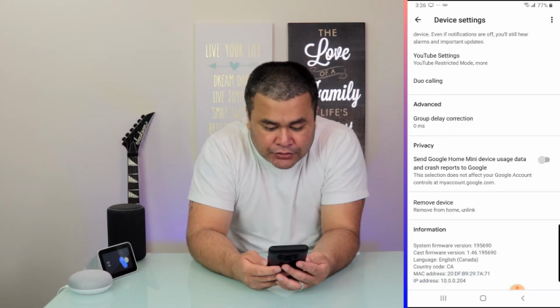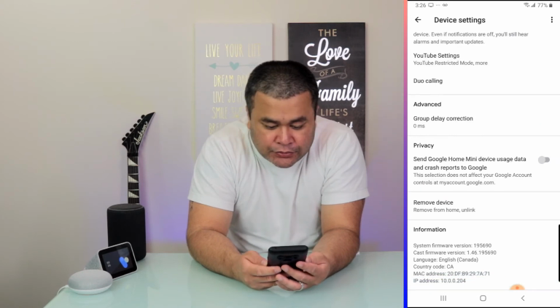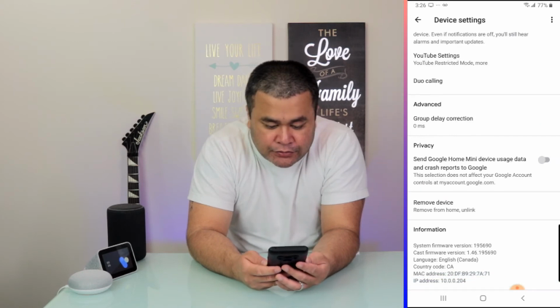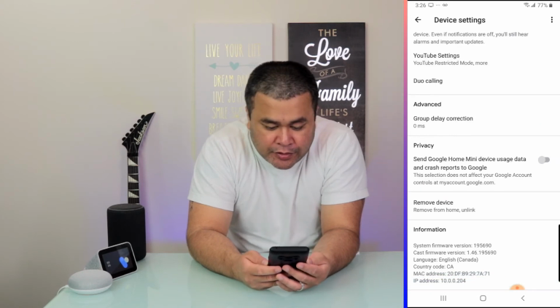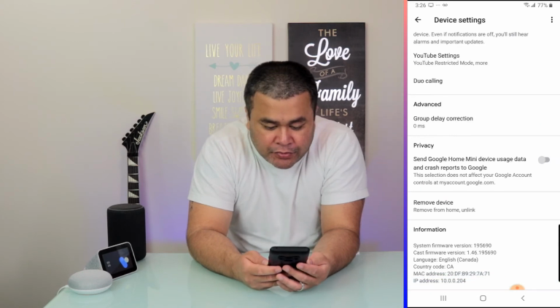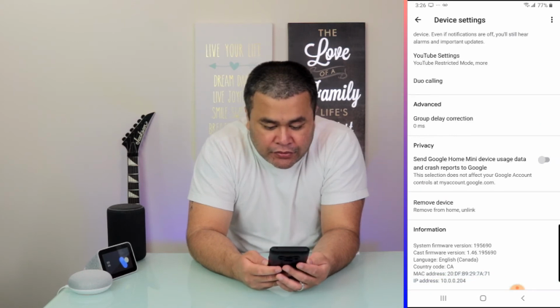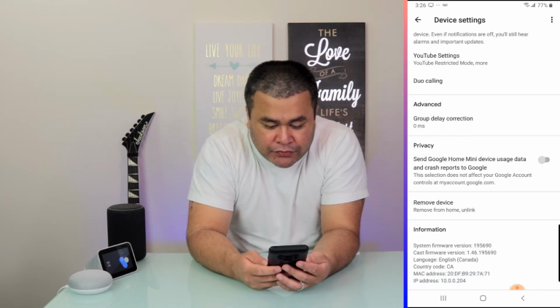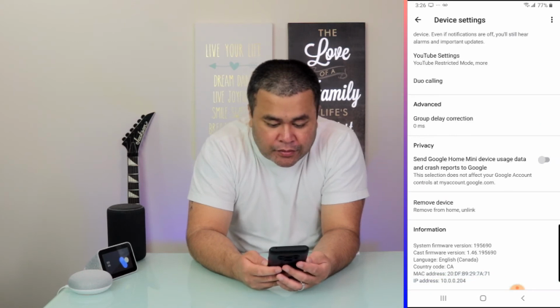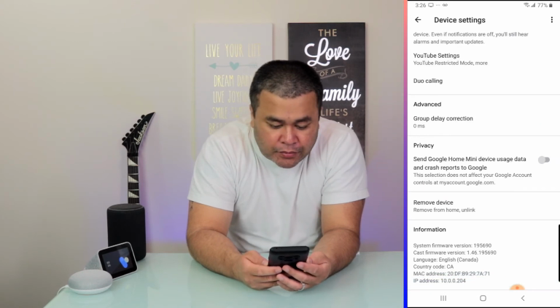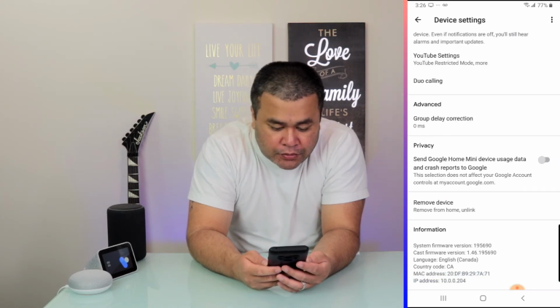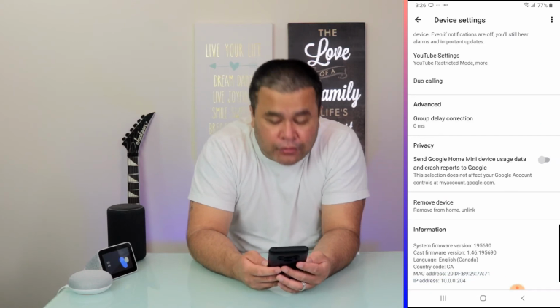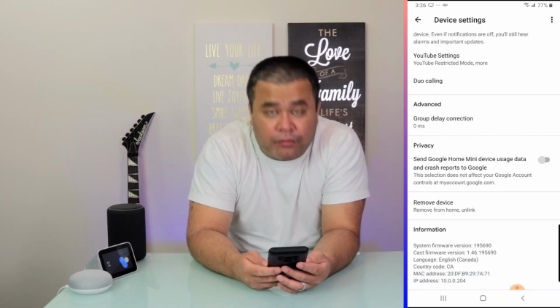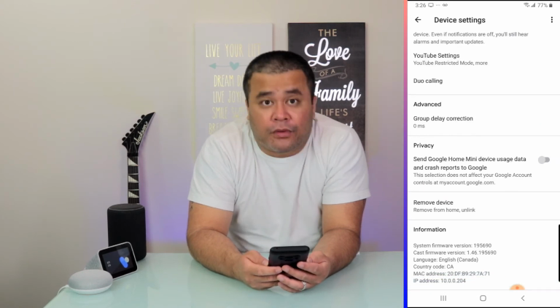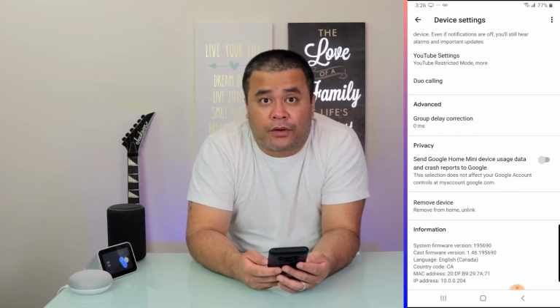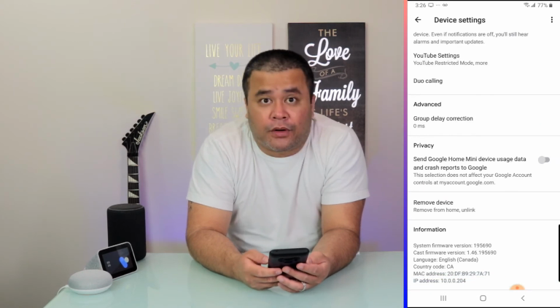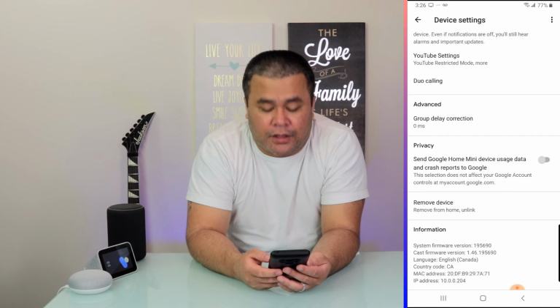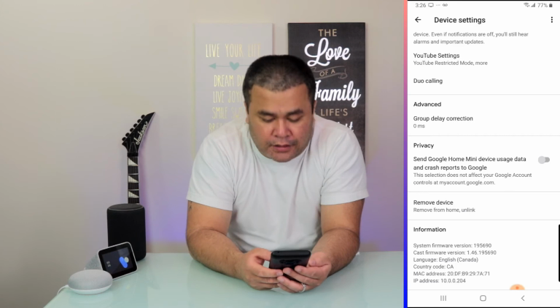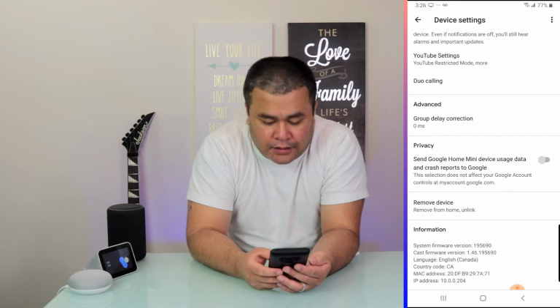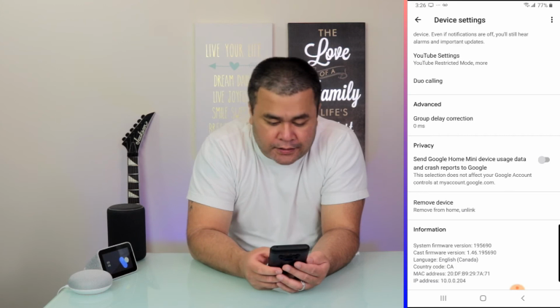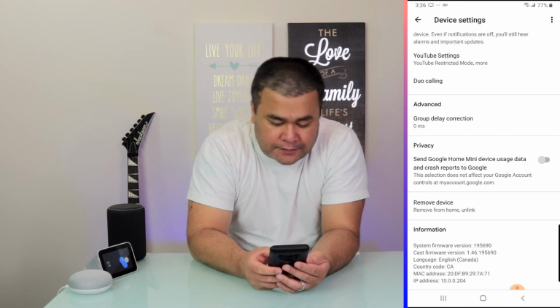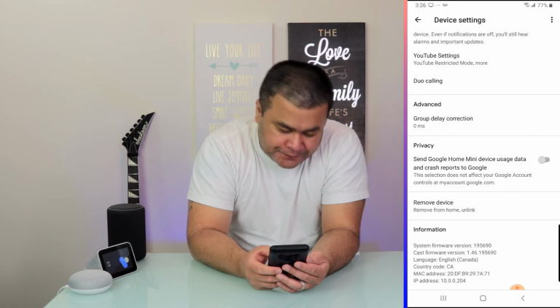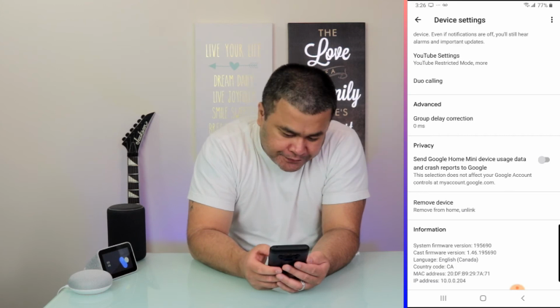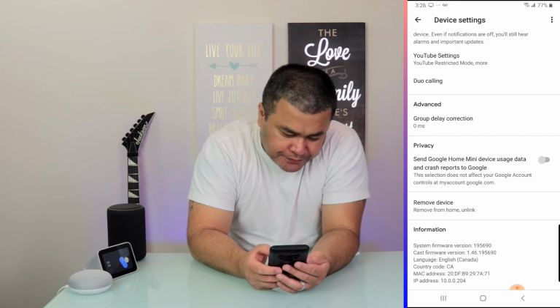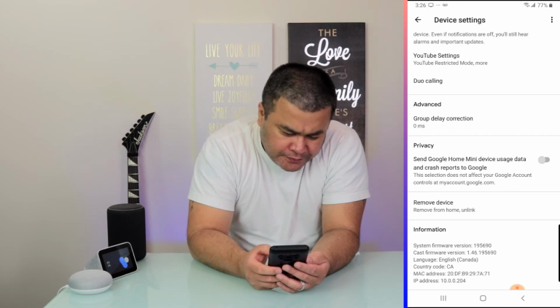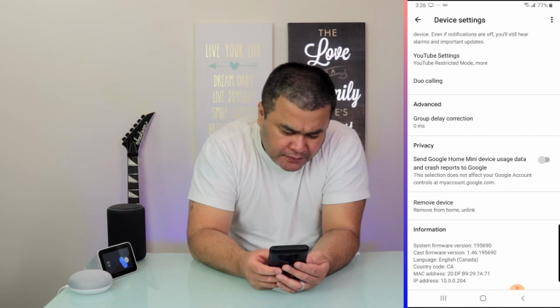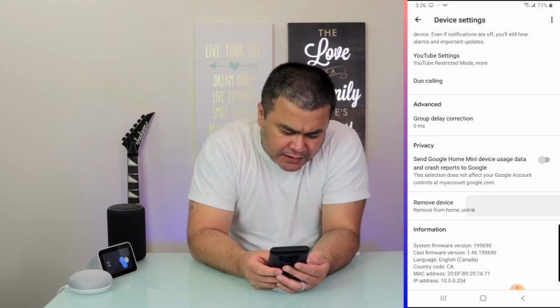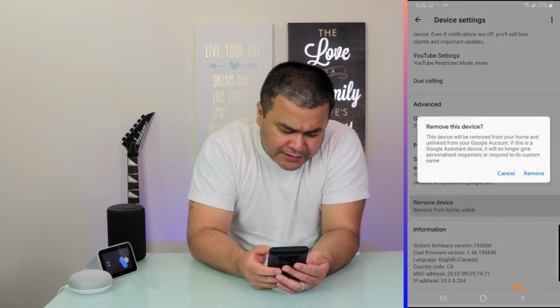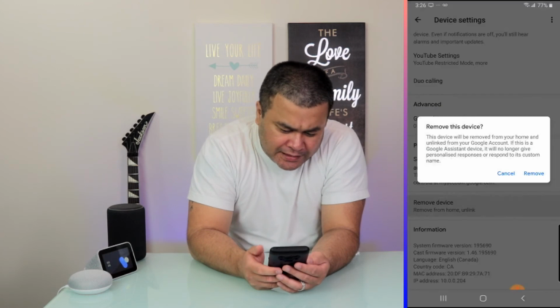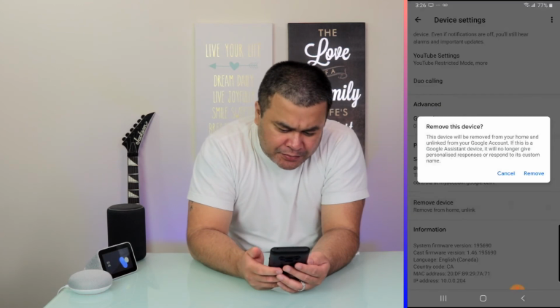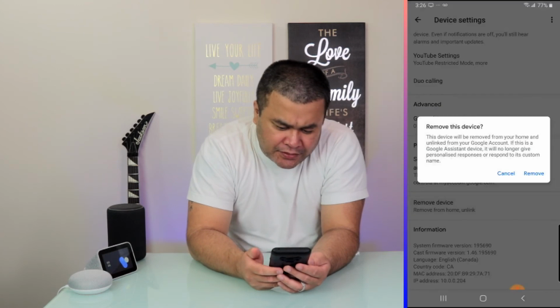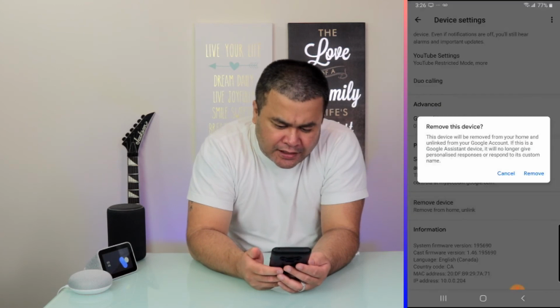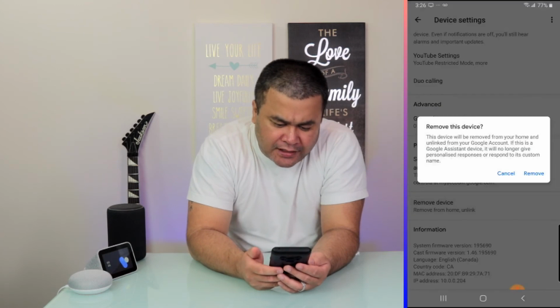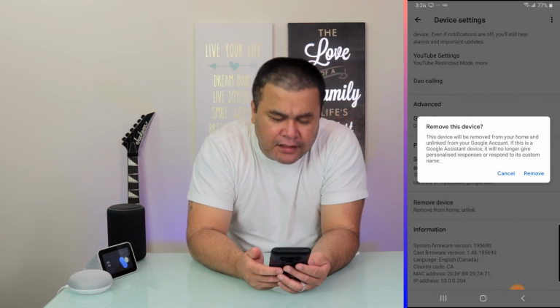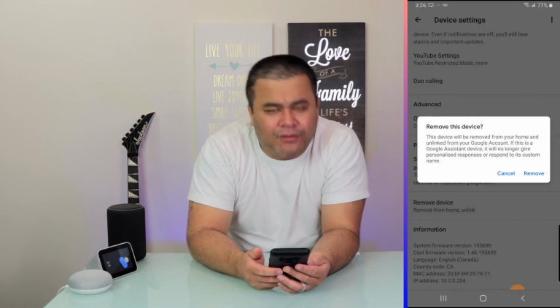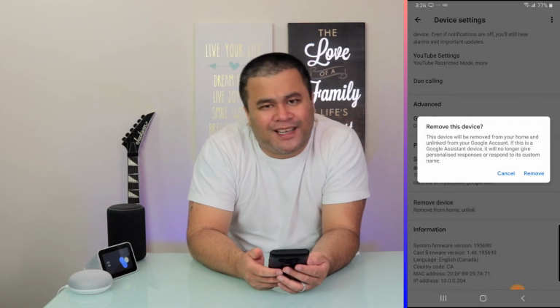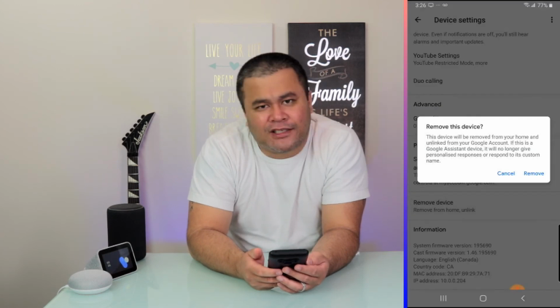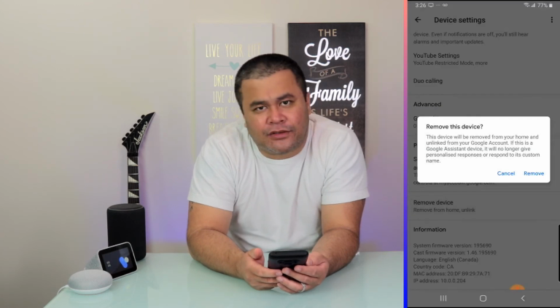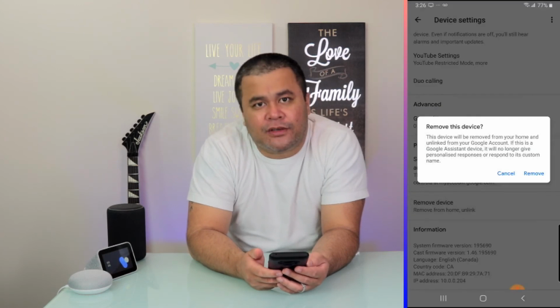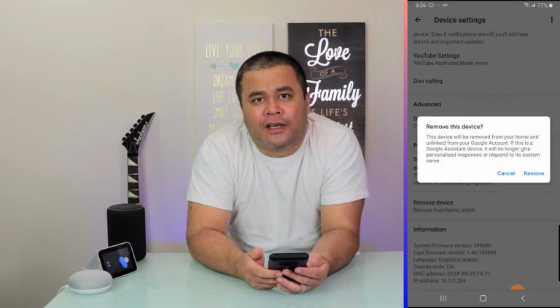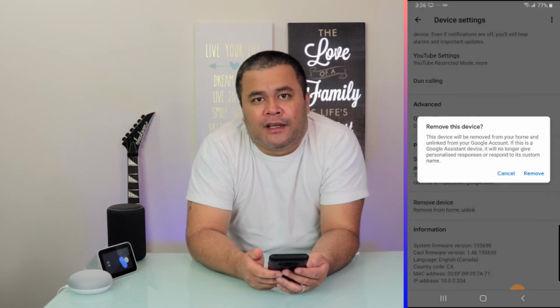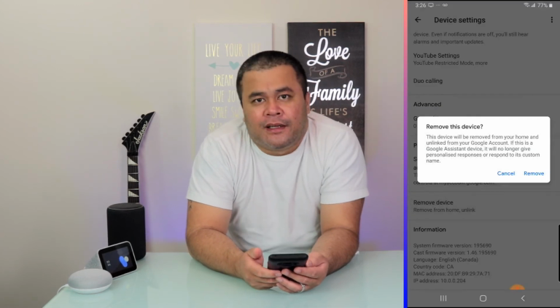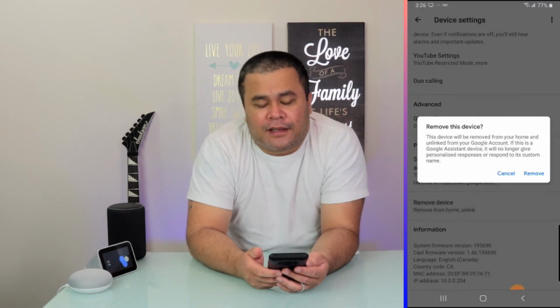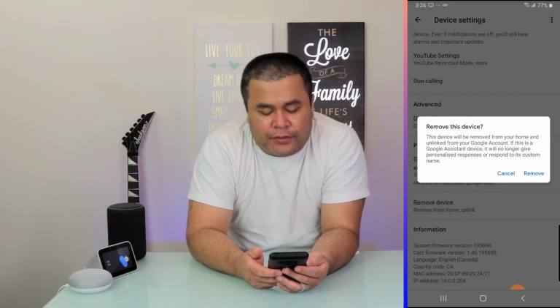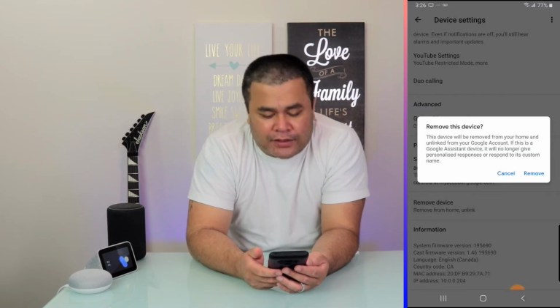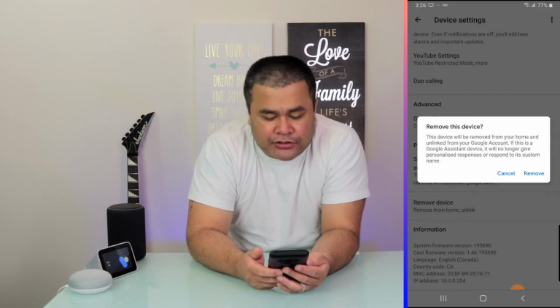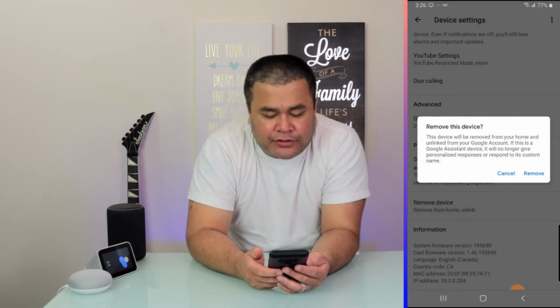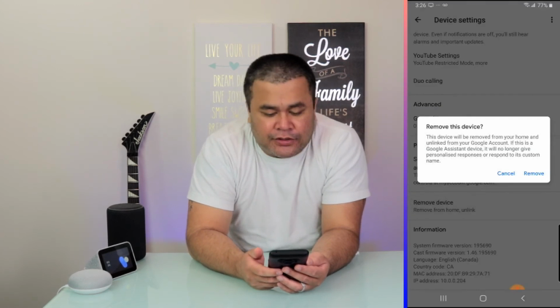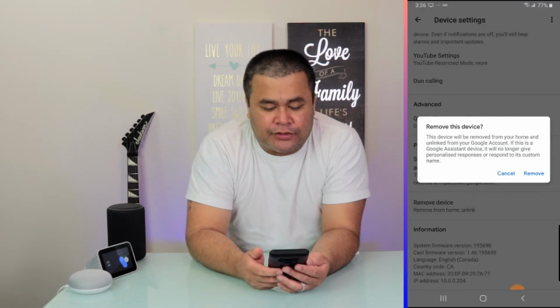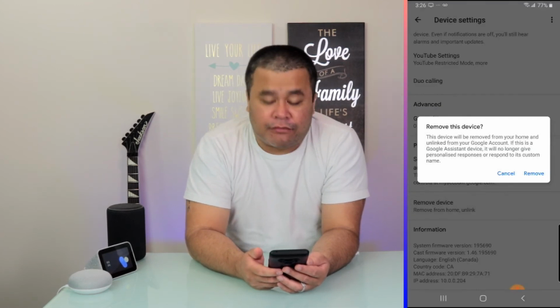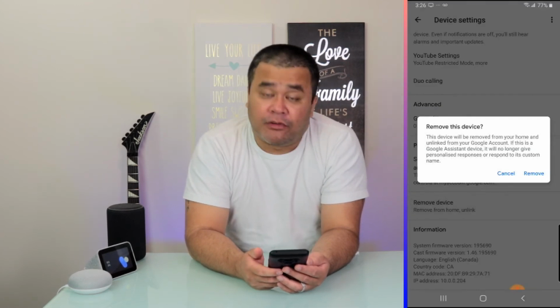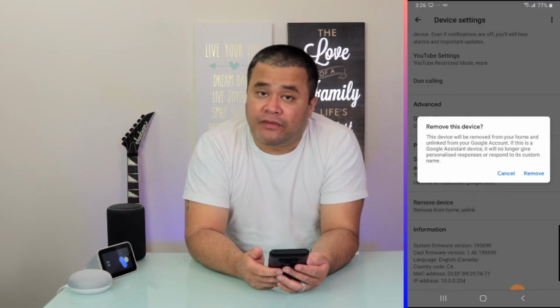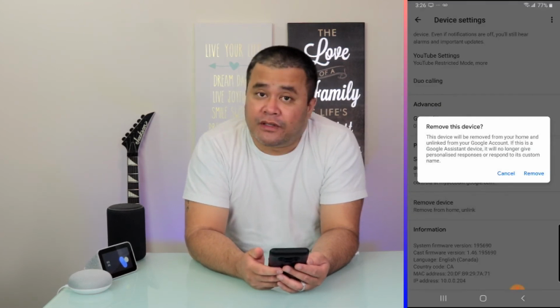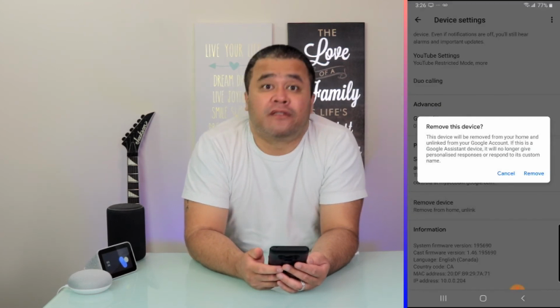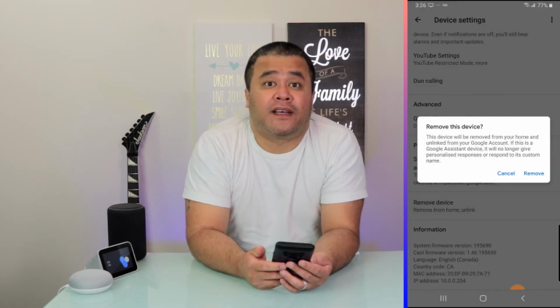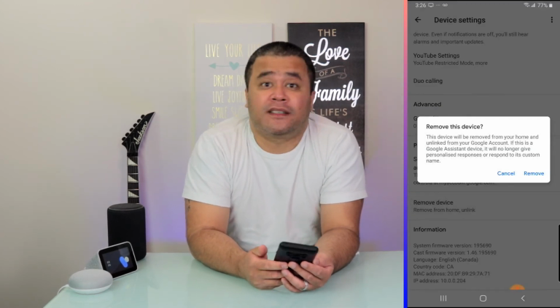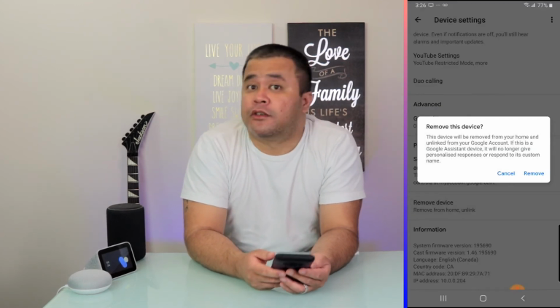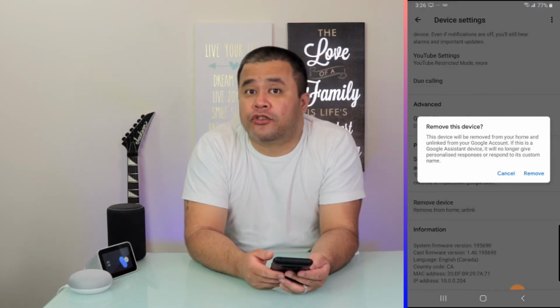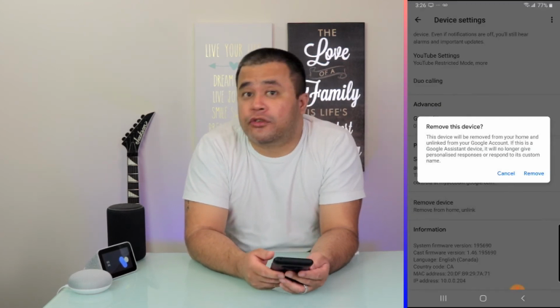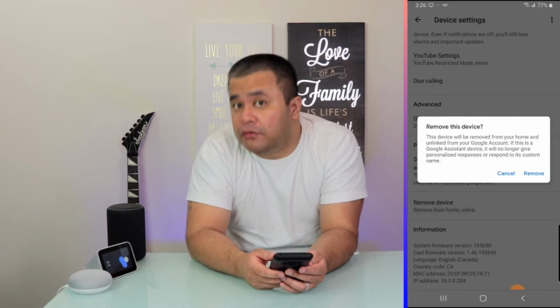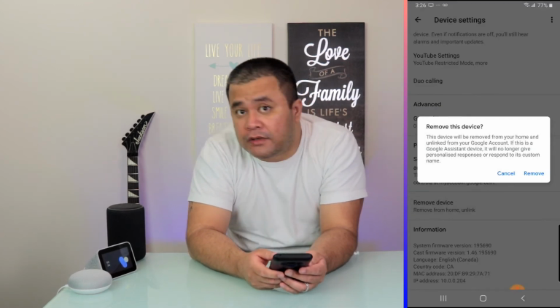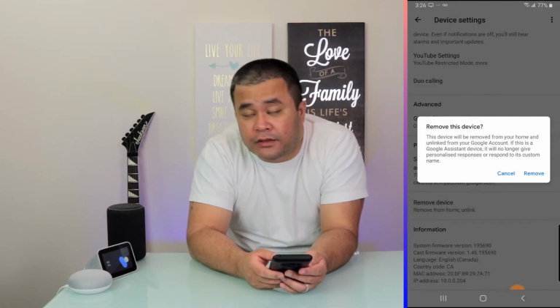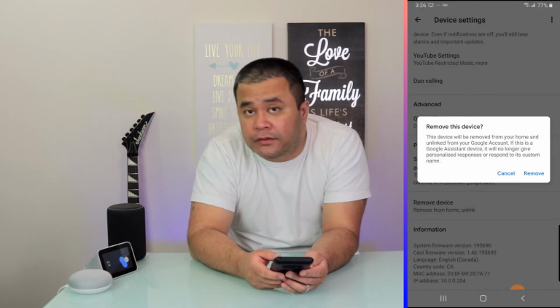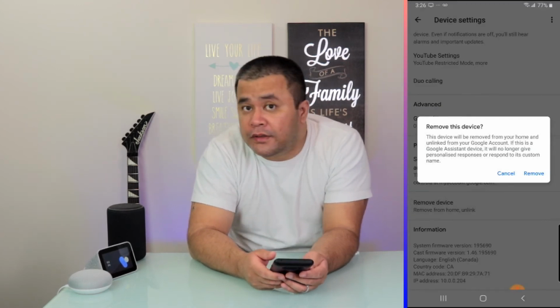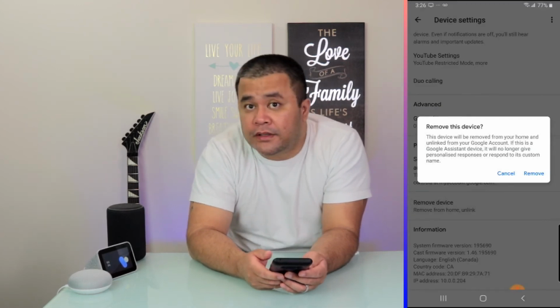So tap on Remove from Home or Unlink, and it'll ask you the question: Remove this device — are you sure you want to do this?